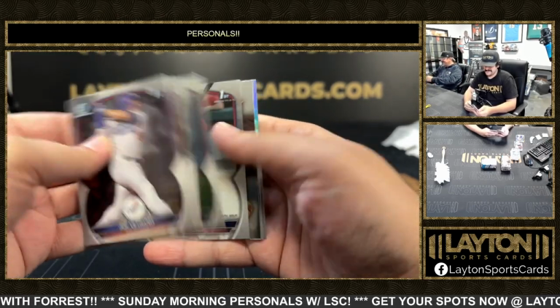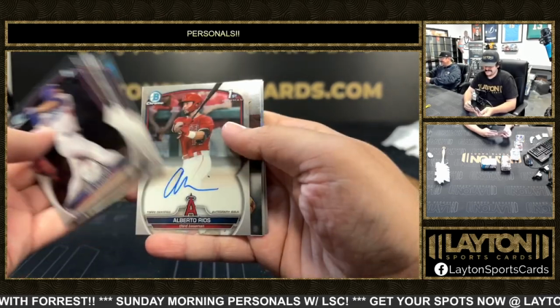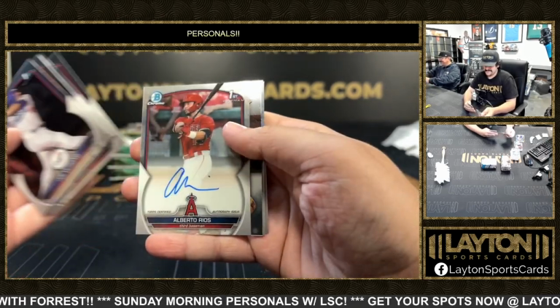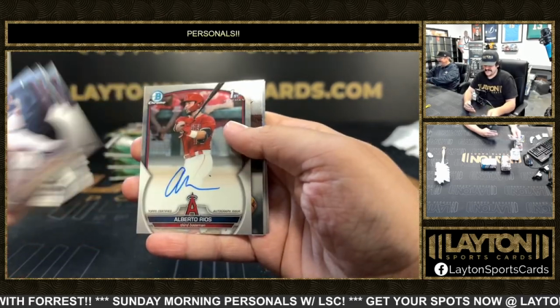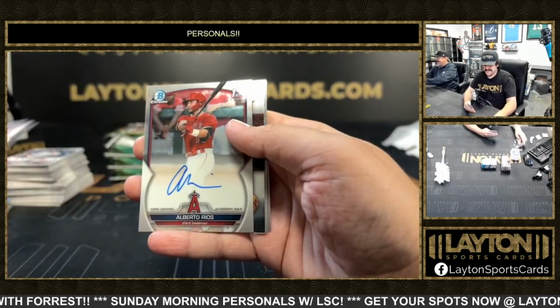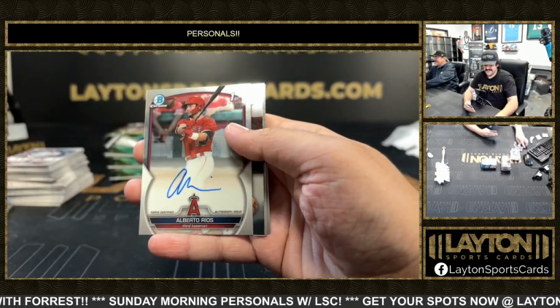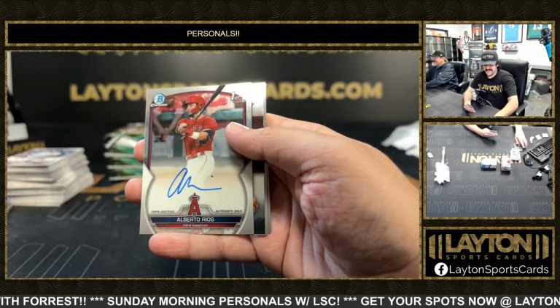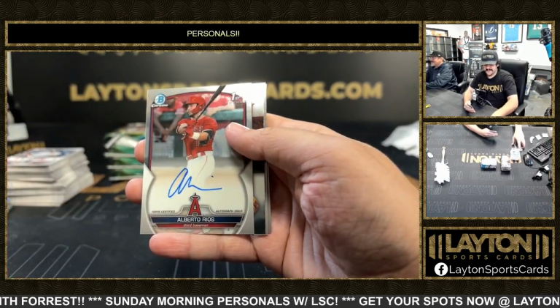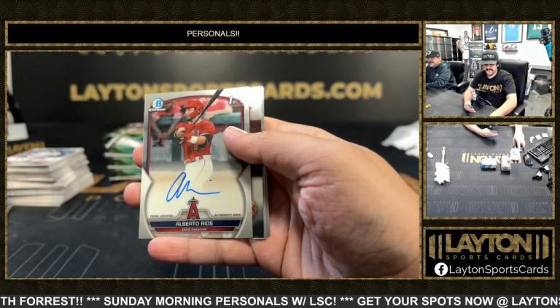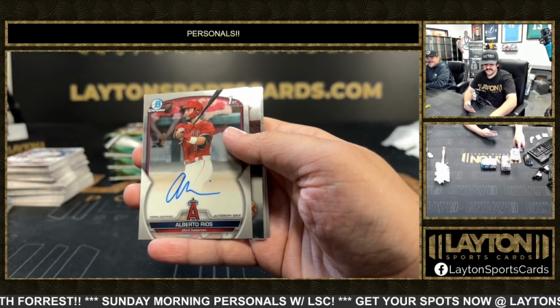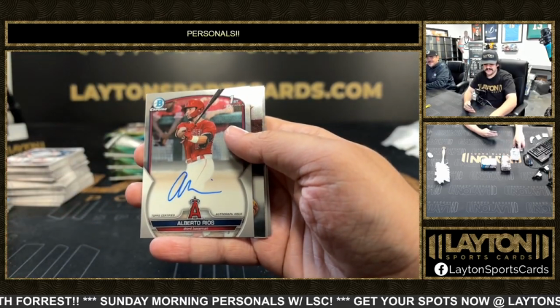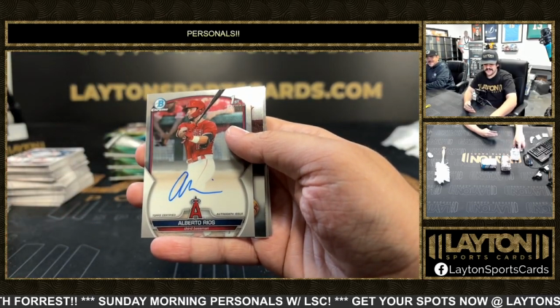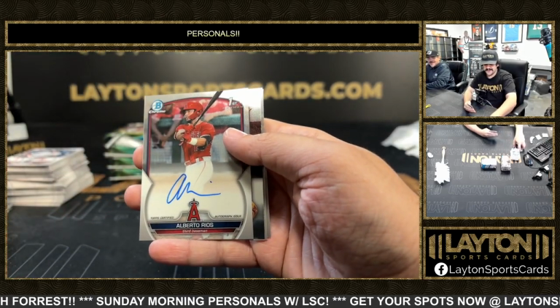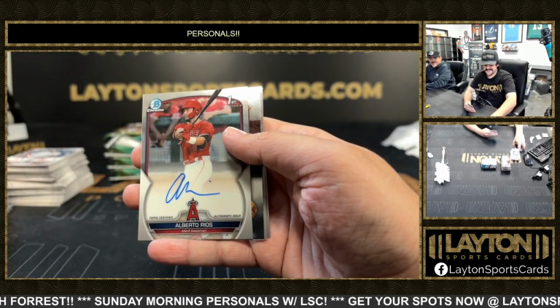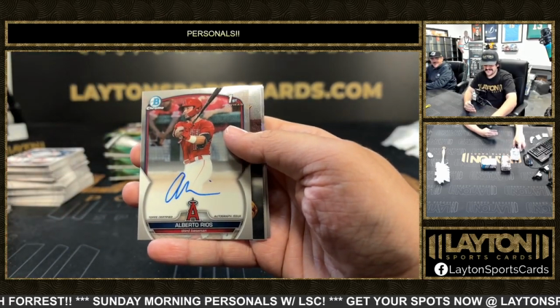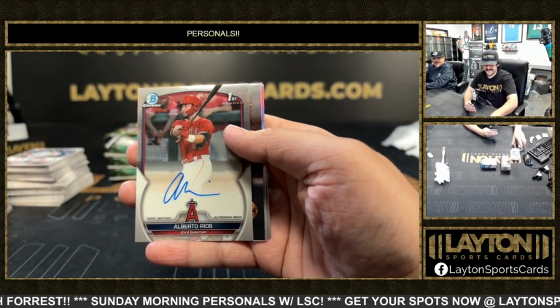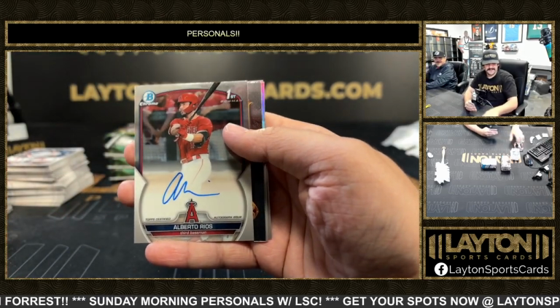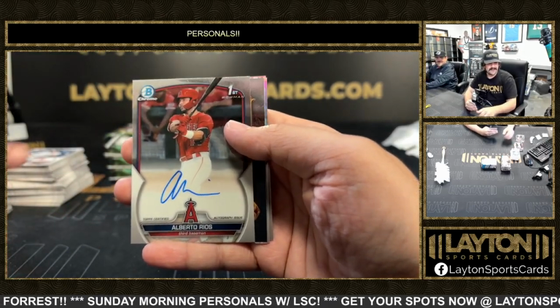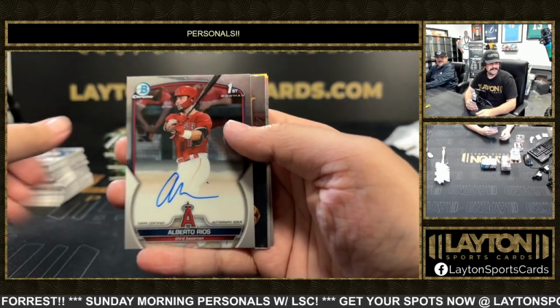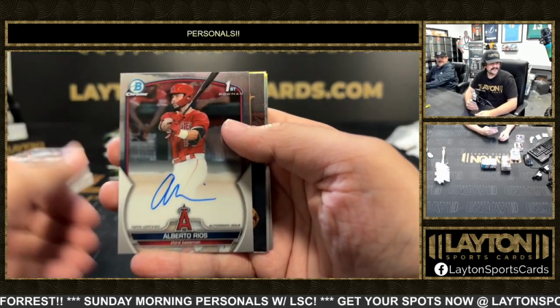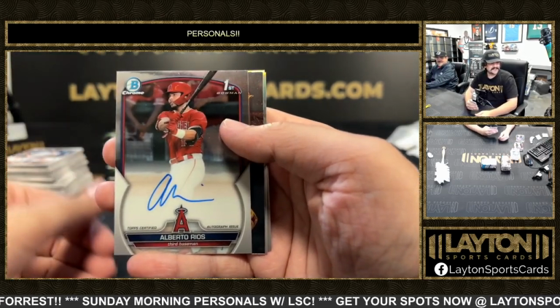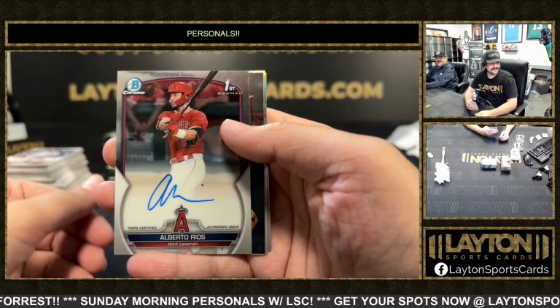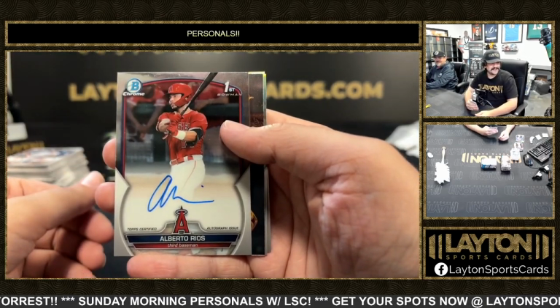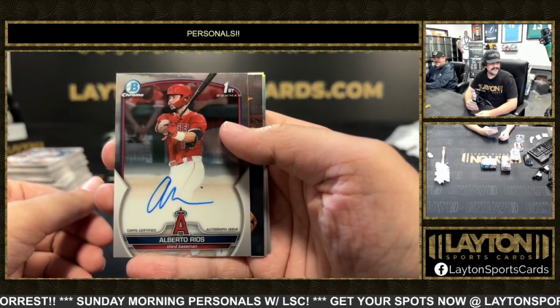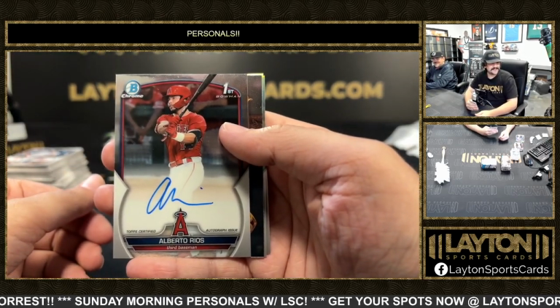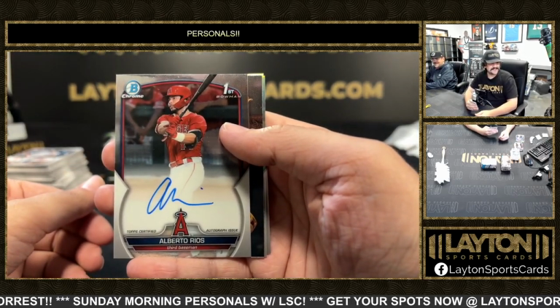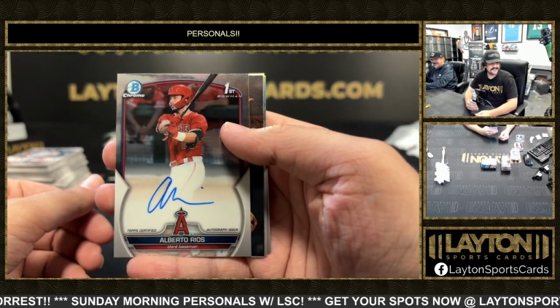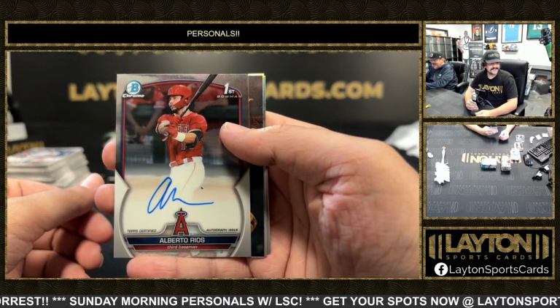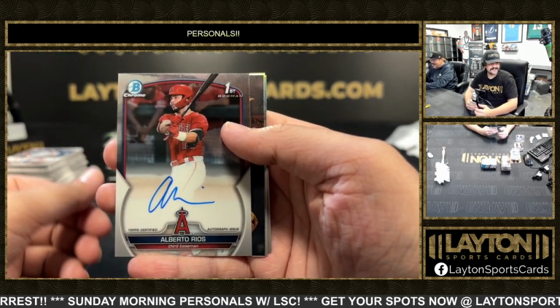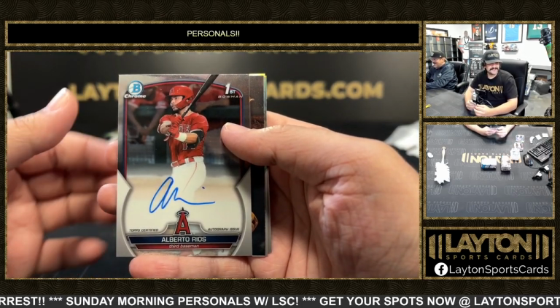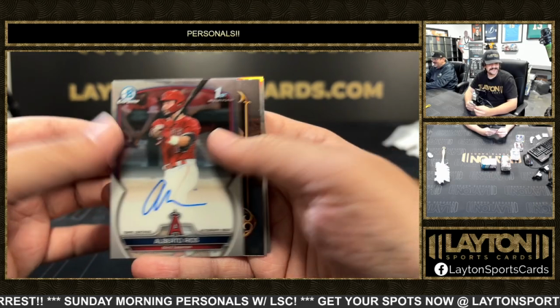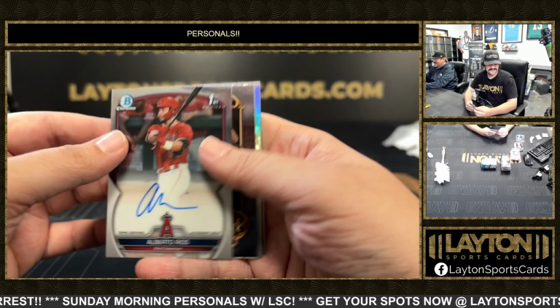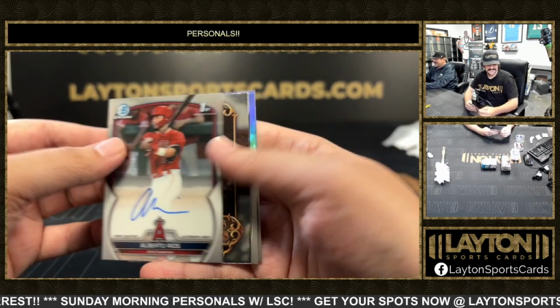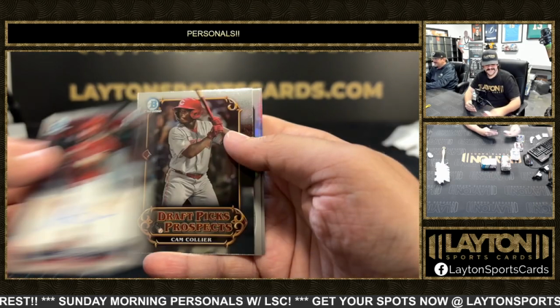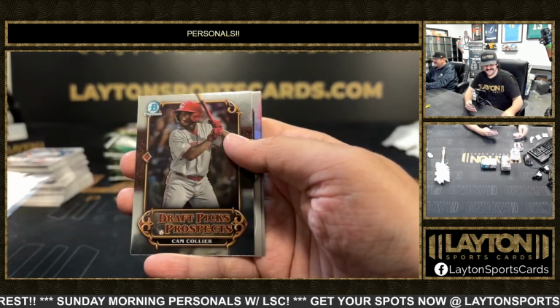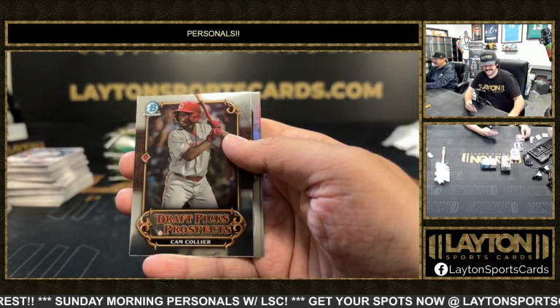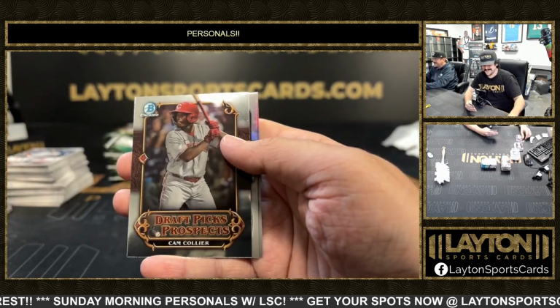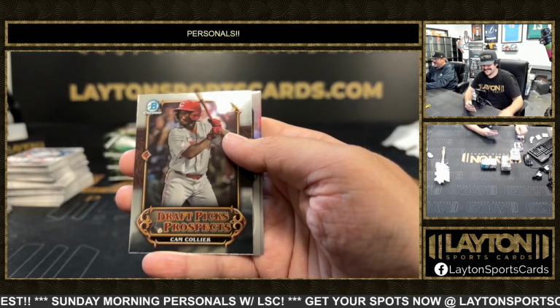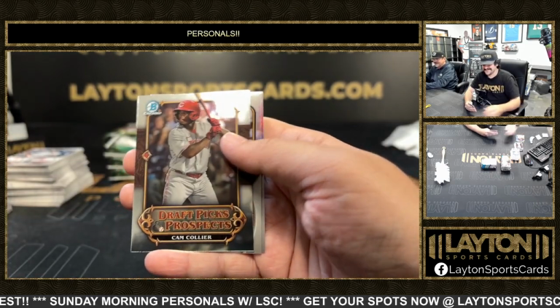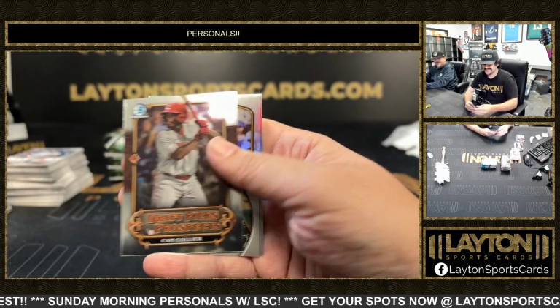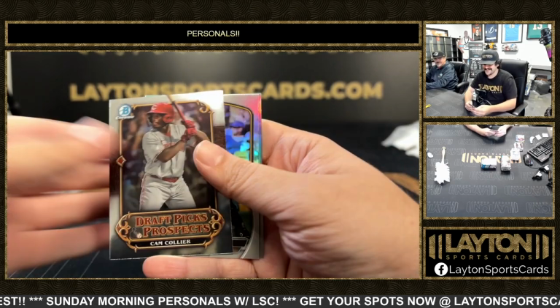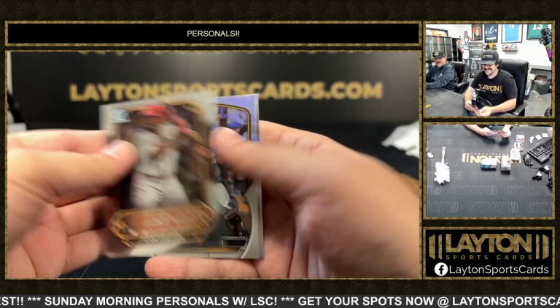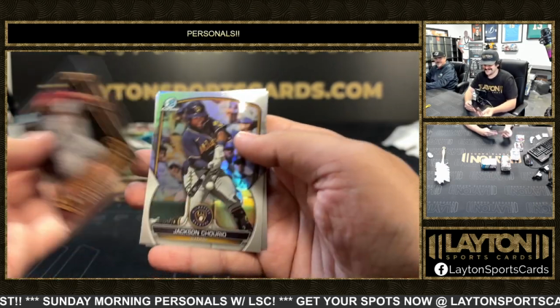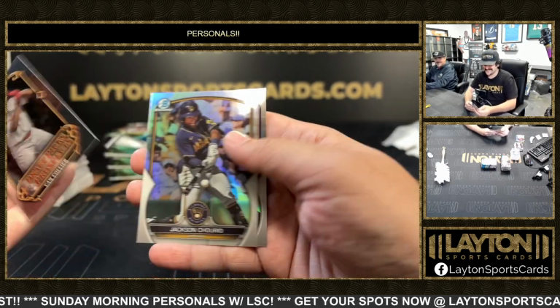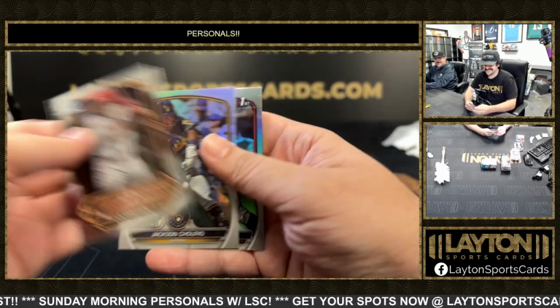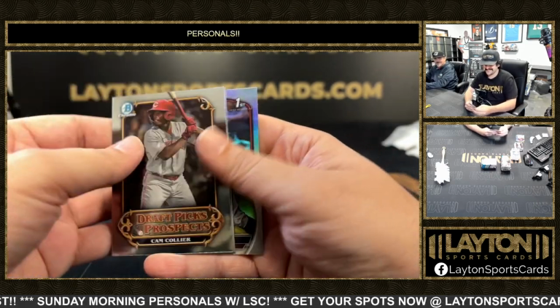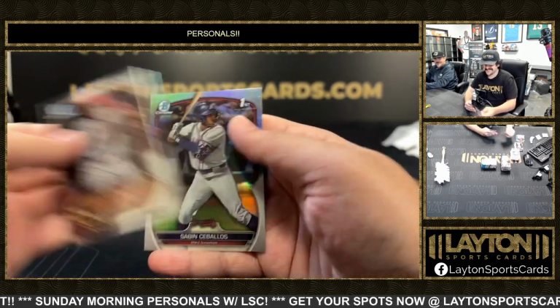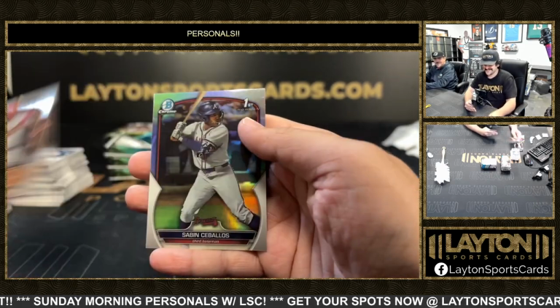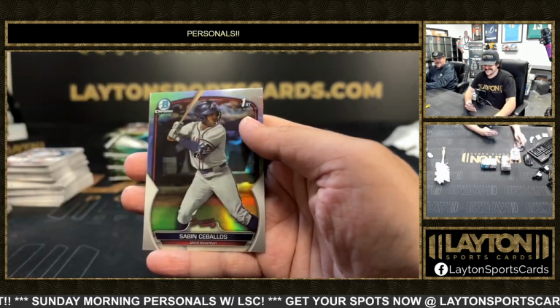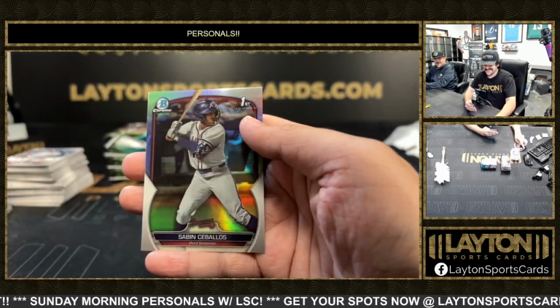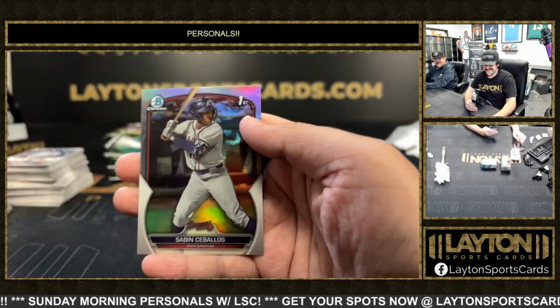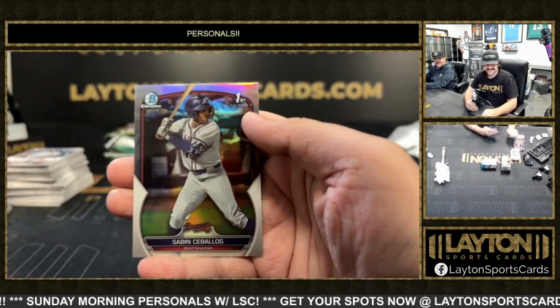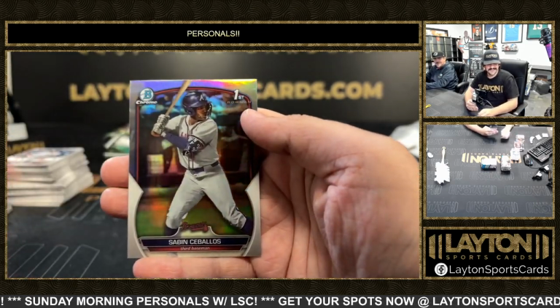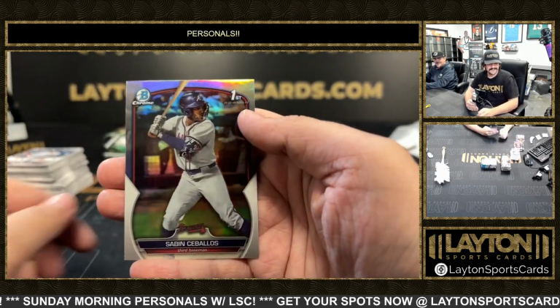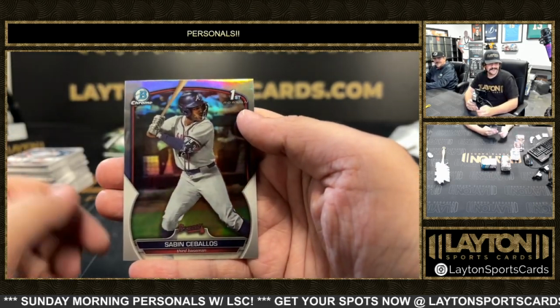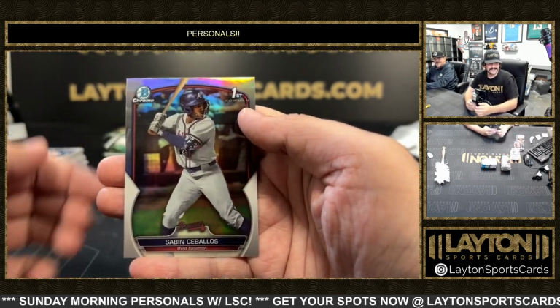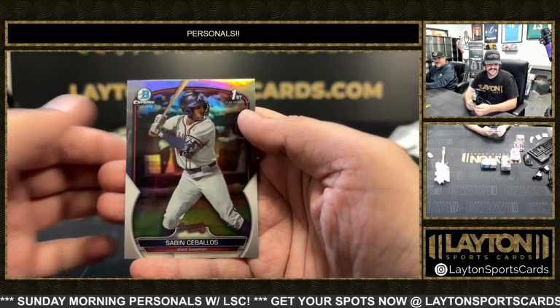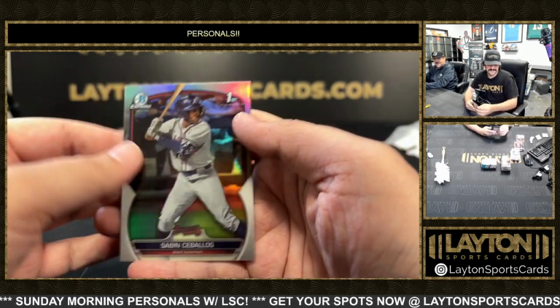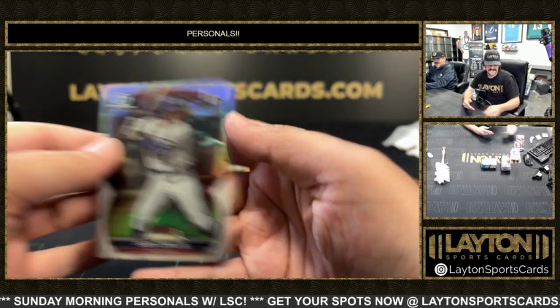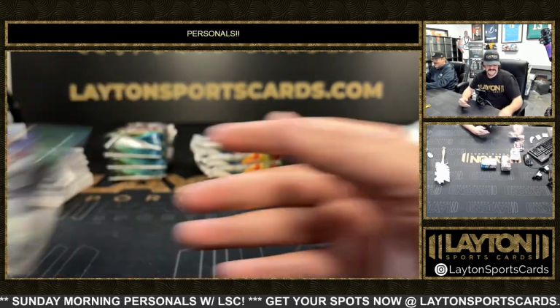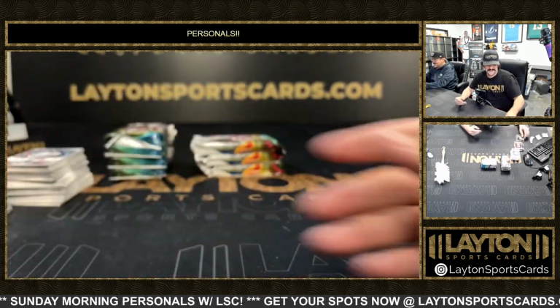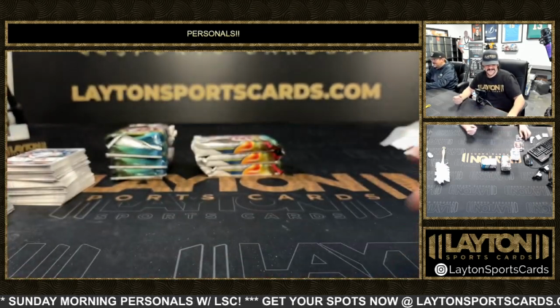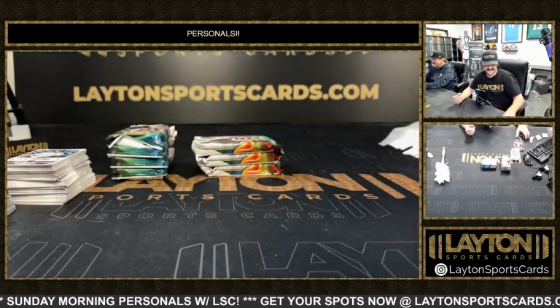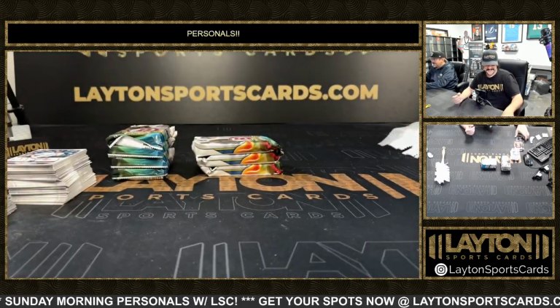First auto is going to be Alberto Rios — Alberto Rios — and a first Simon Ceballos.